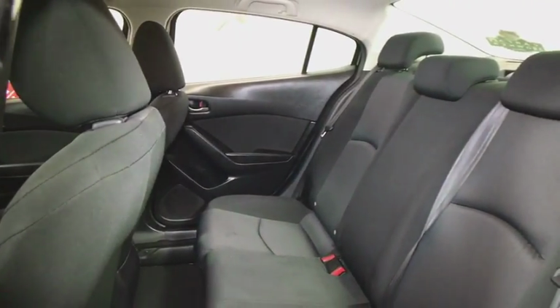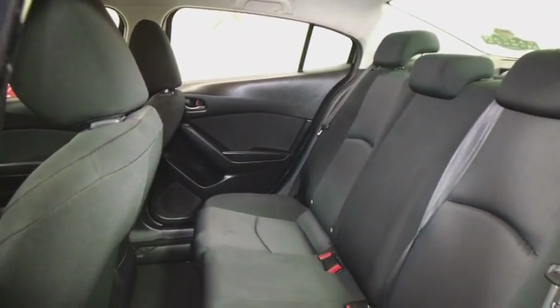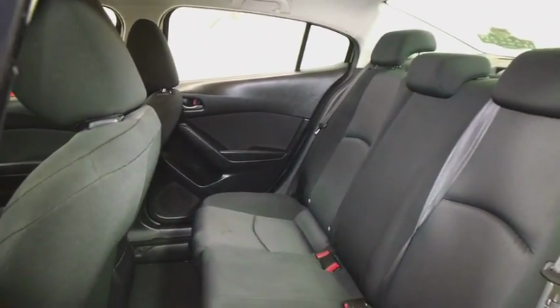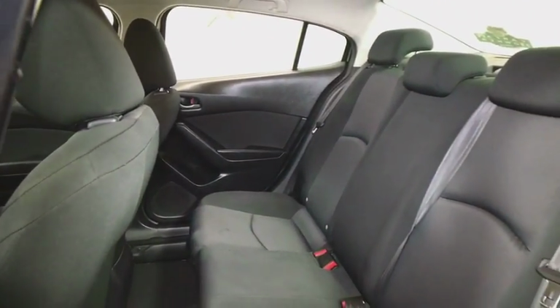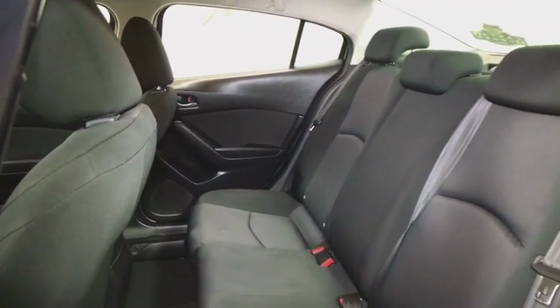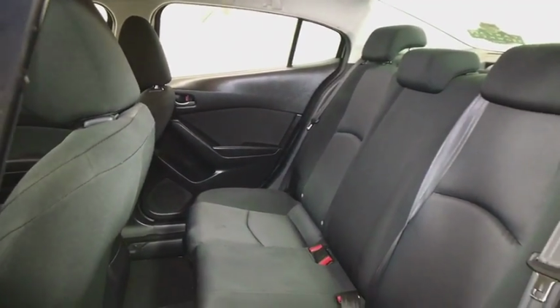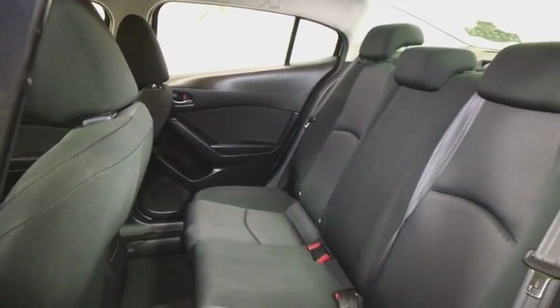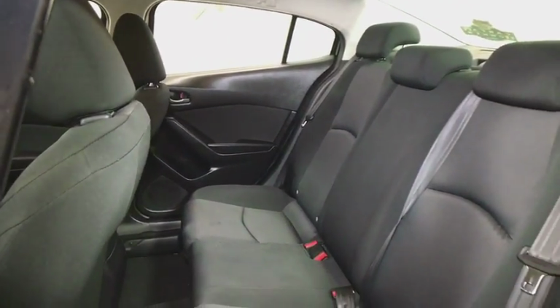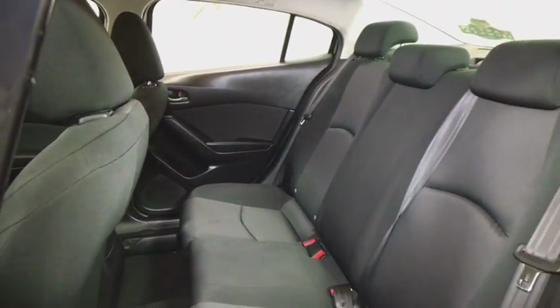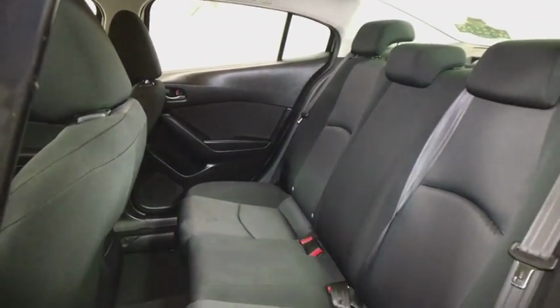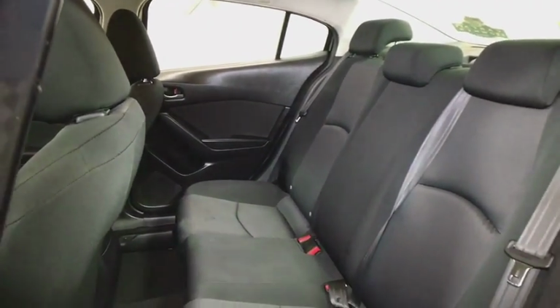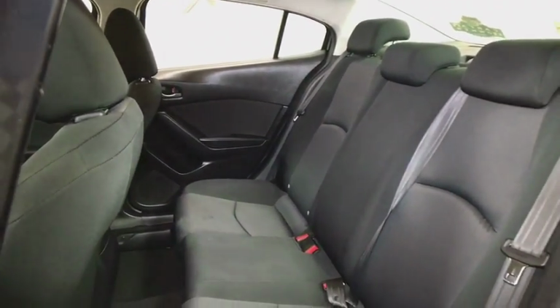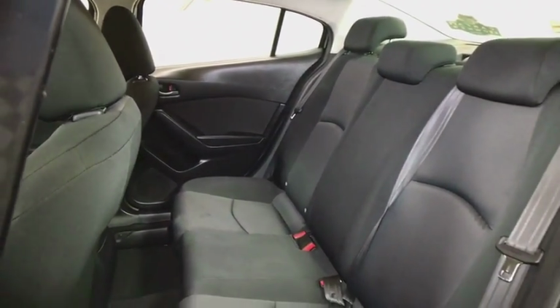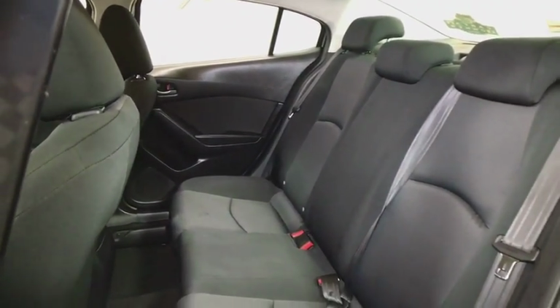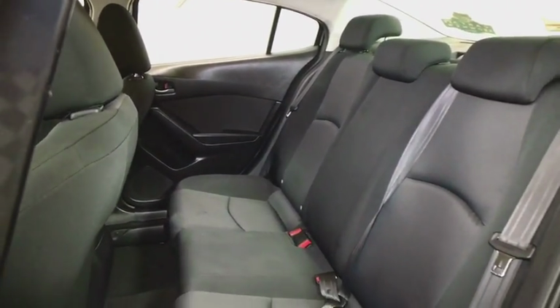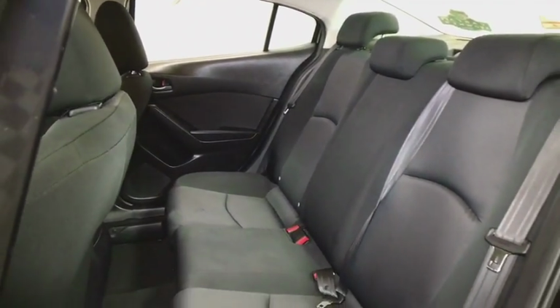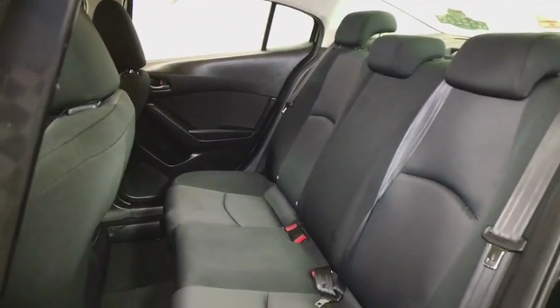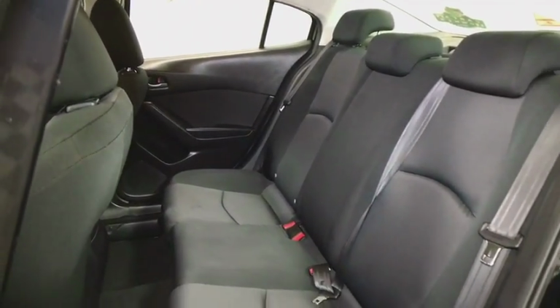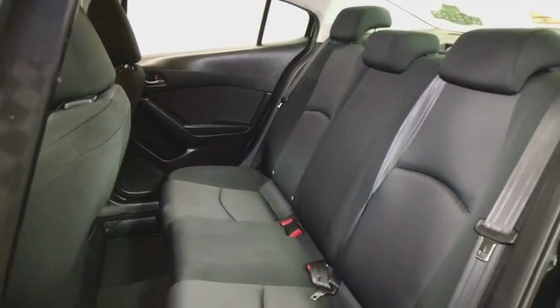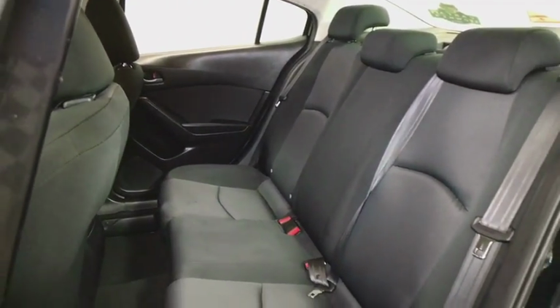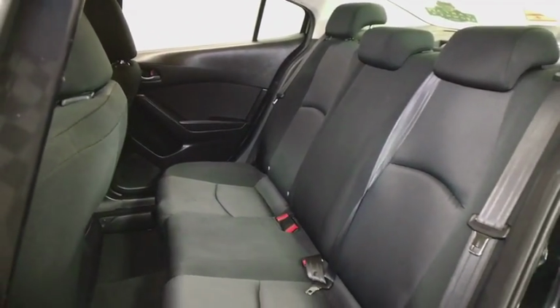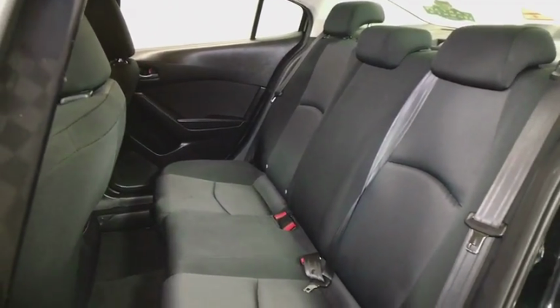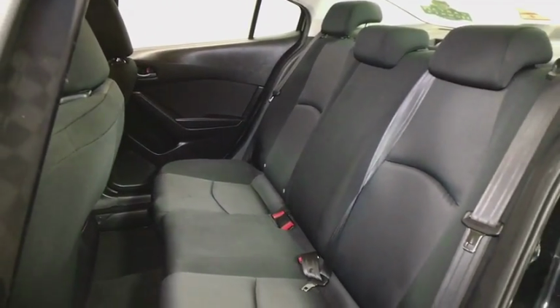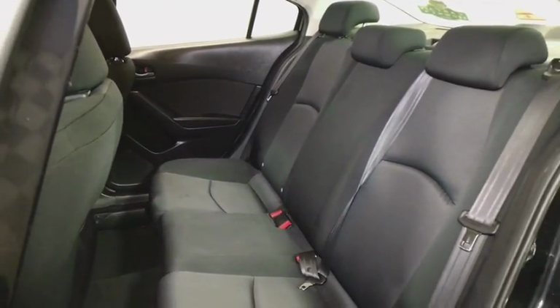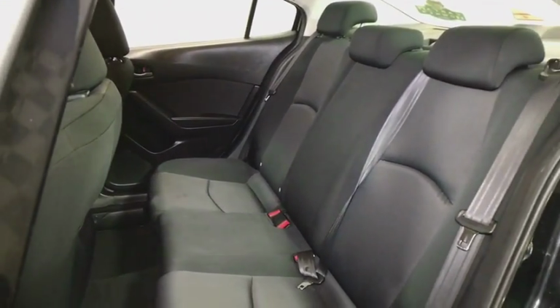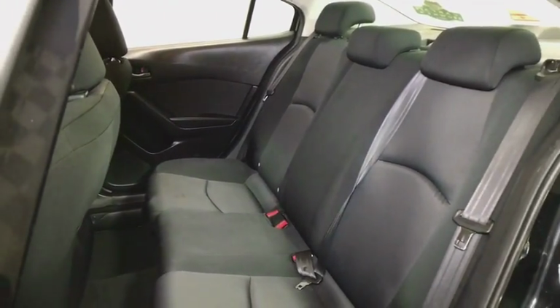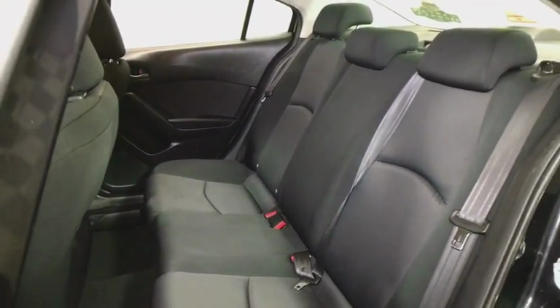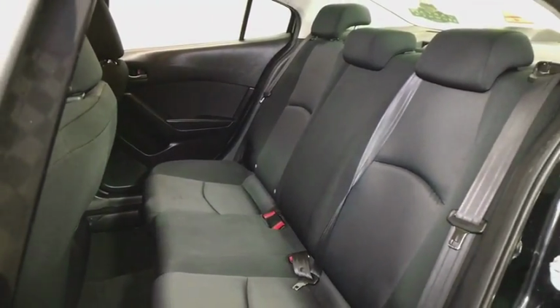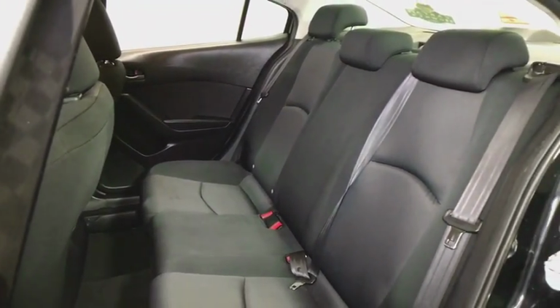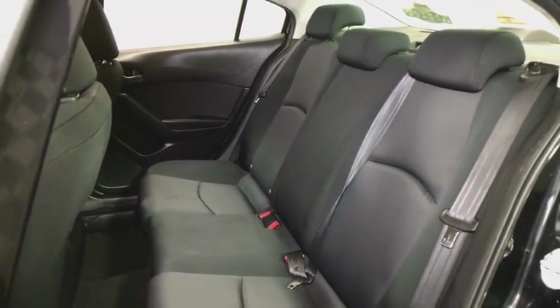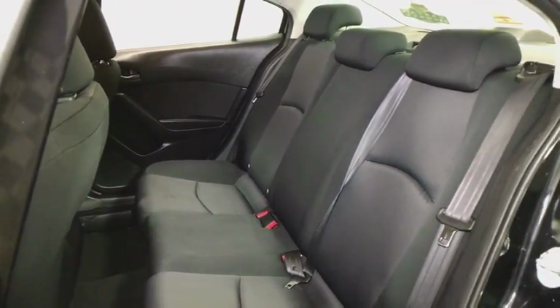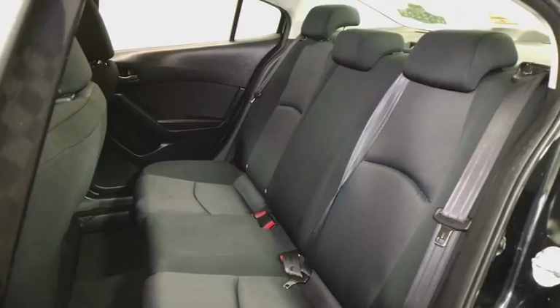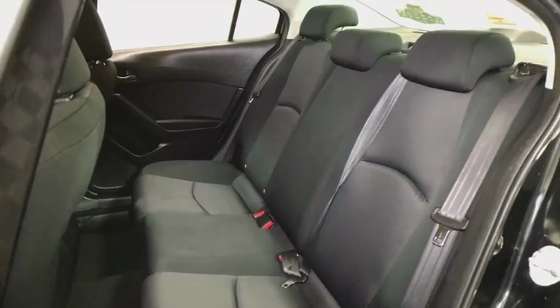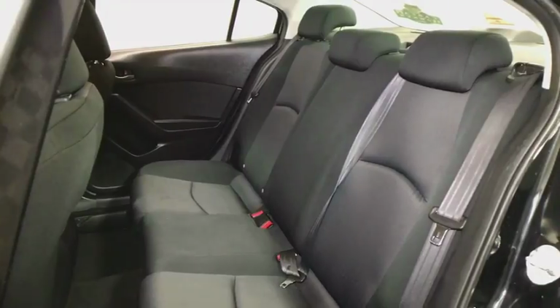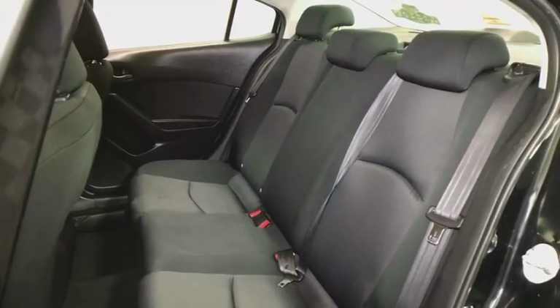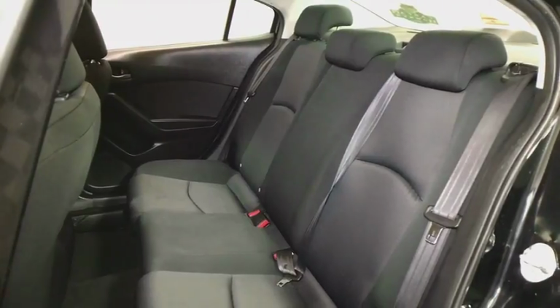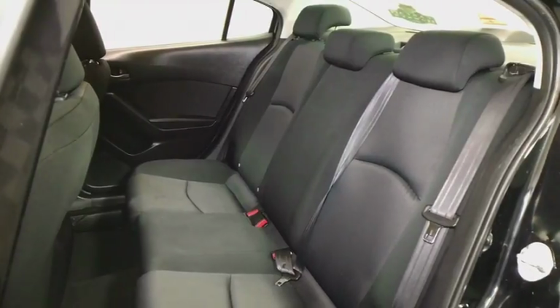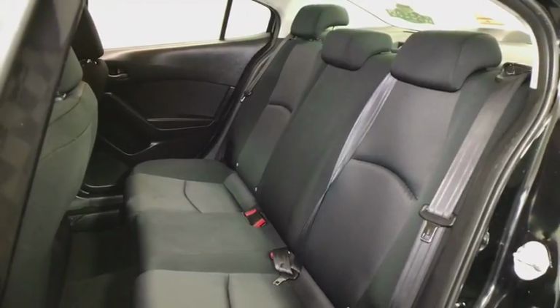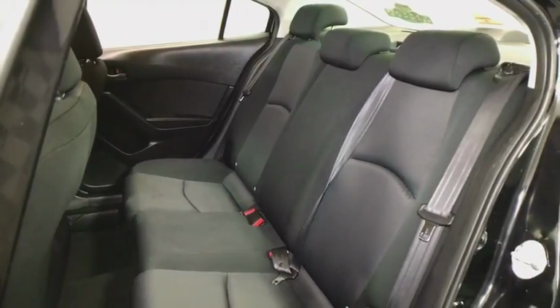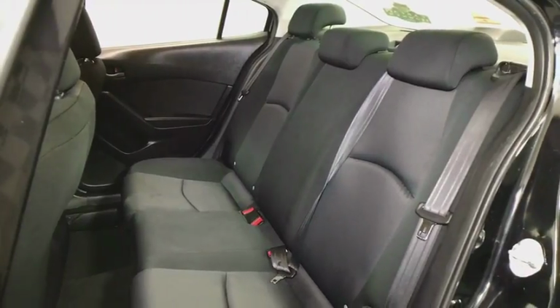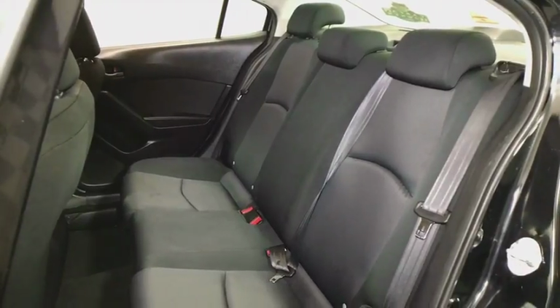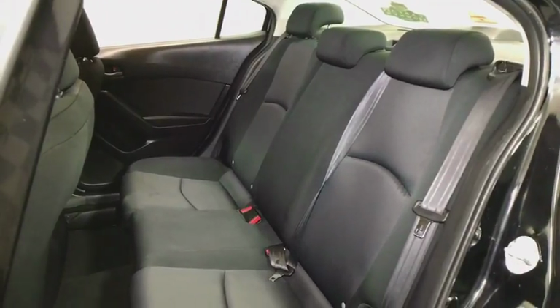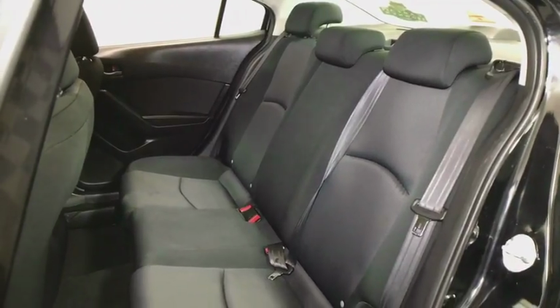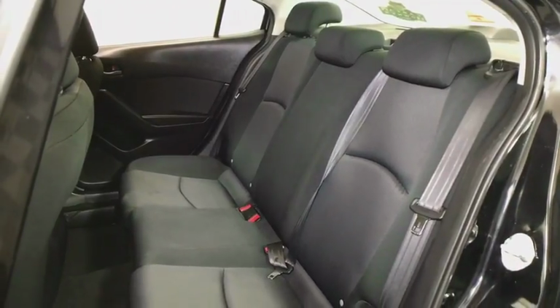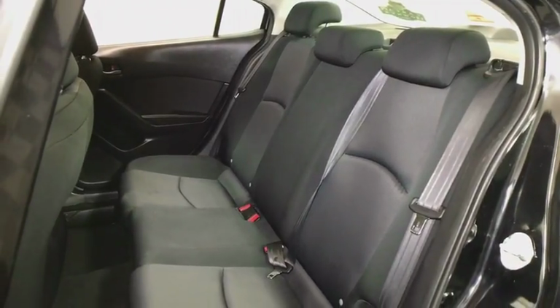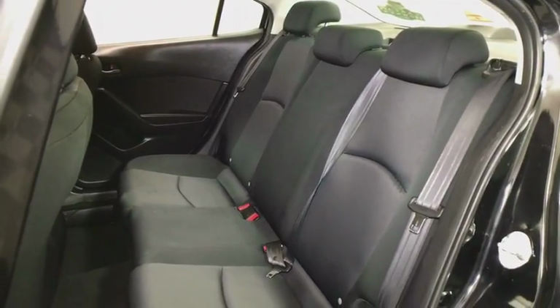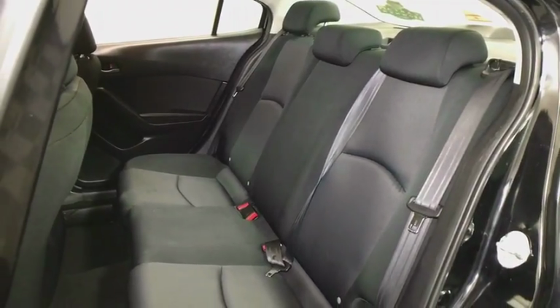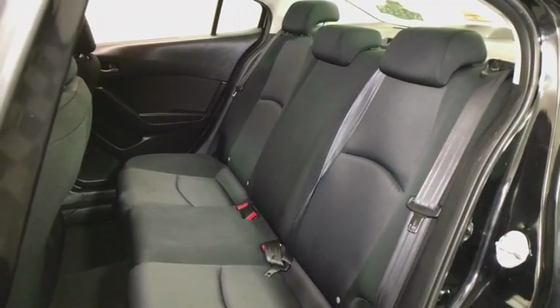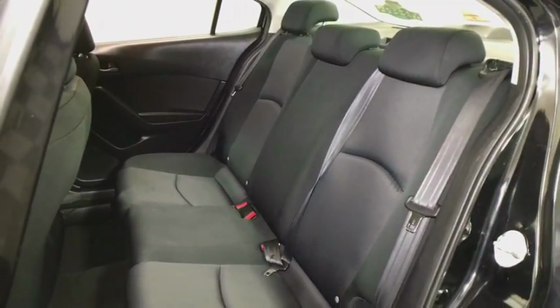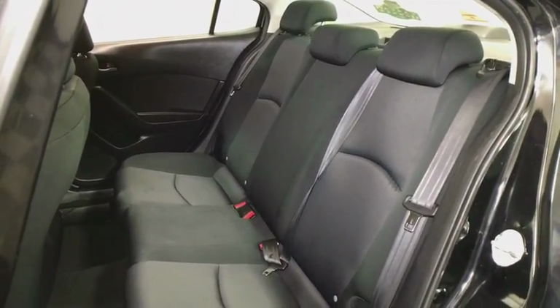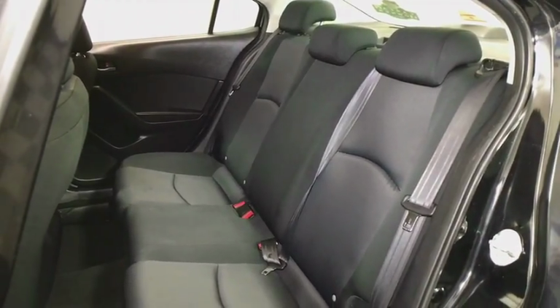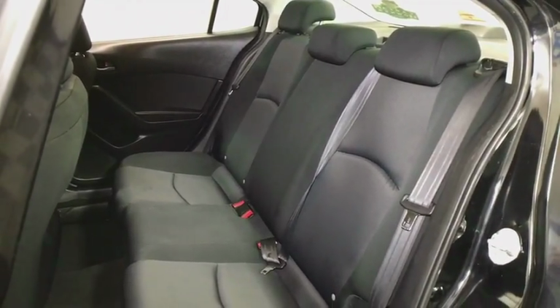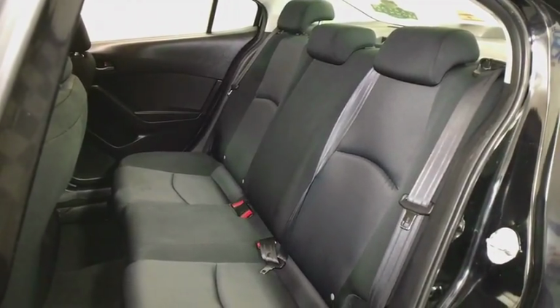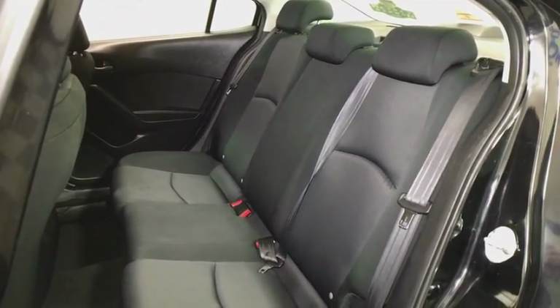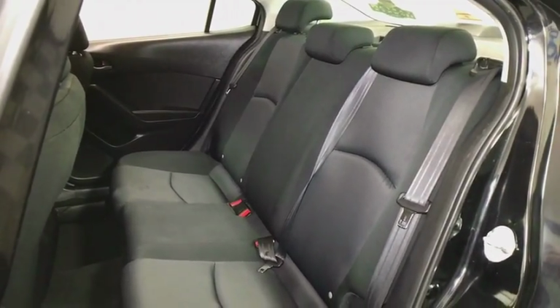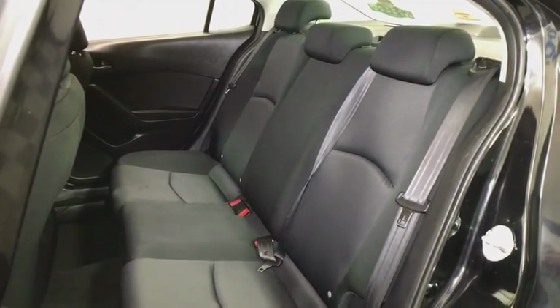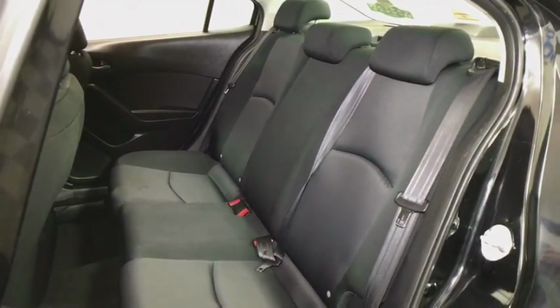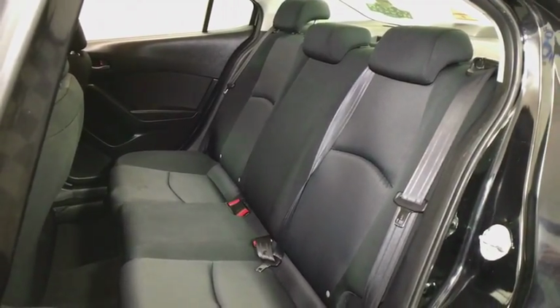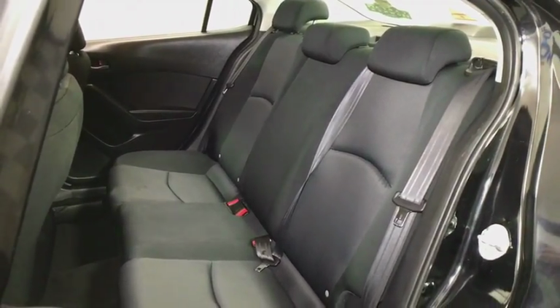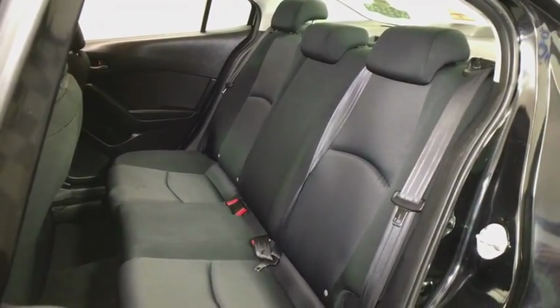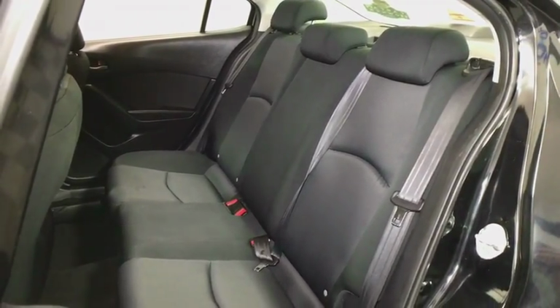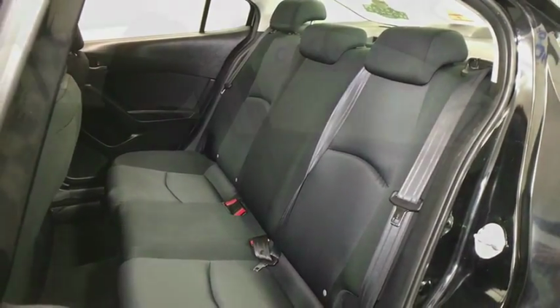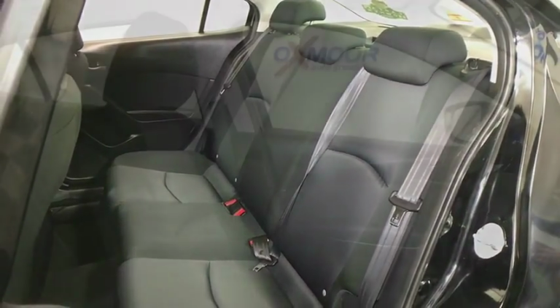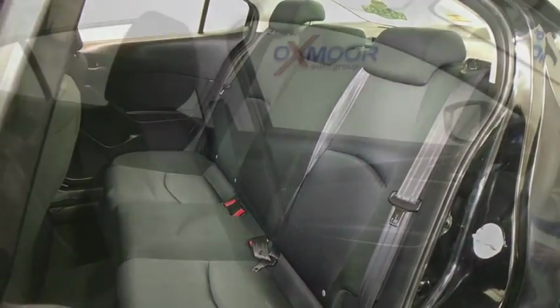Front bucket seats, front reading lamps, cloth seat trim, driver vanity mirror, passenger vanity mirror, speed control.